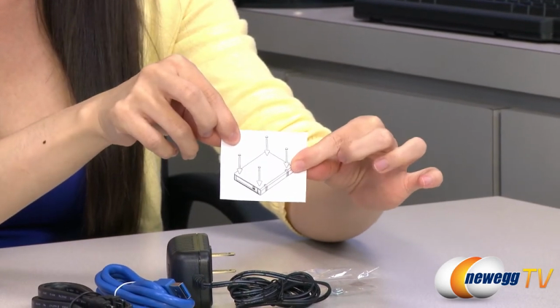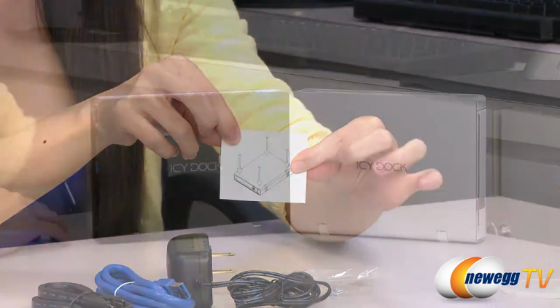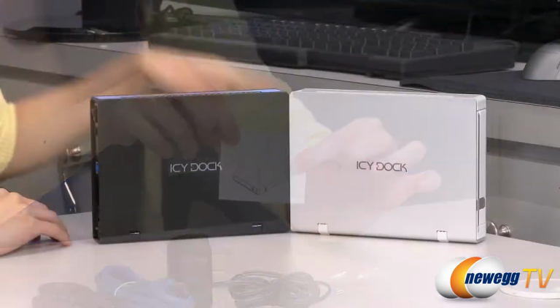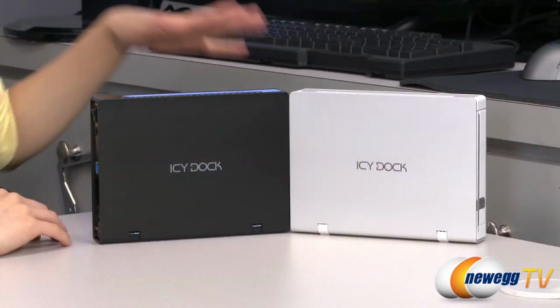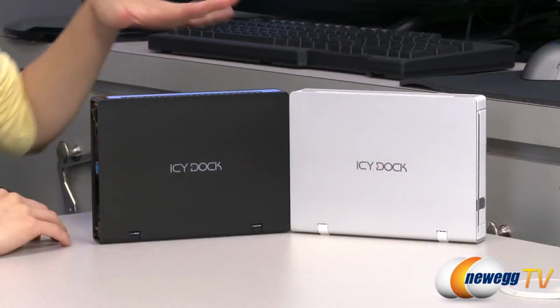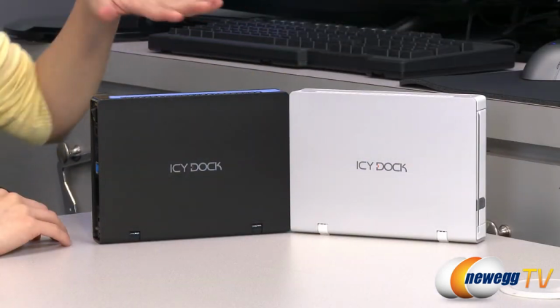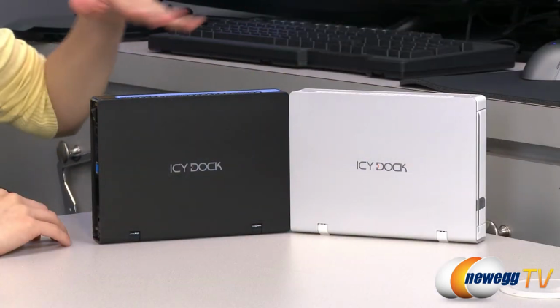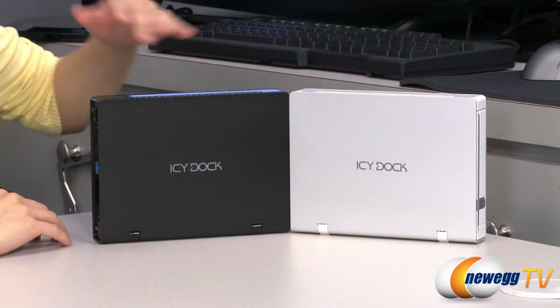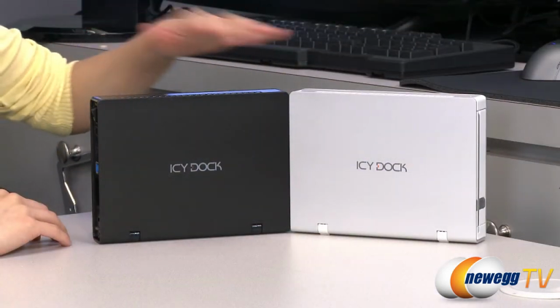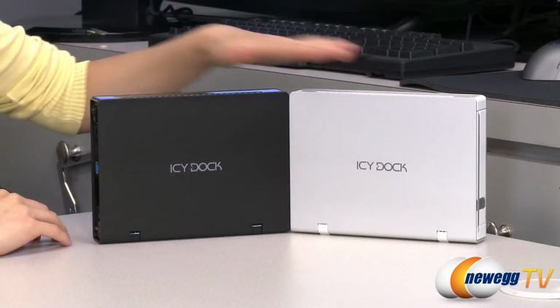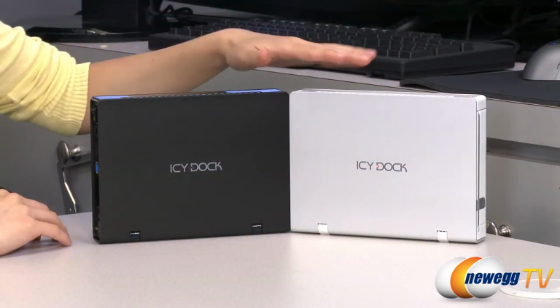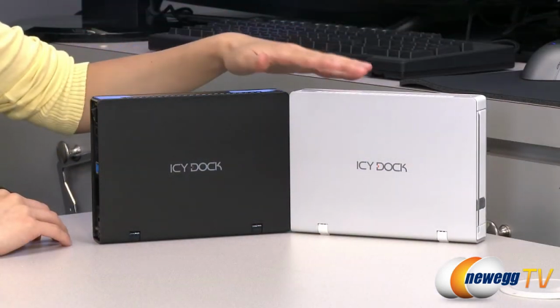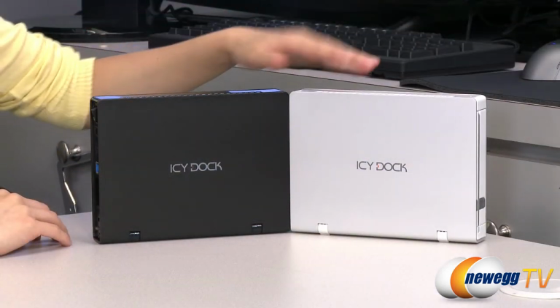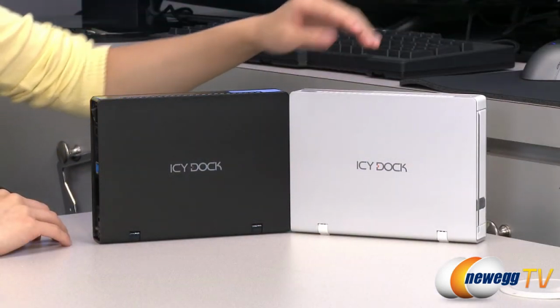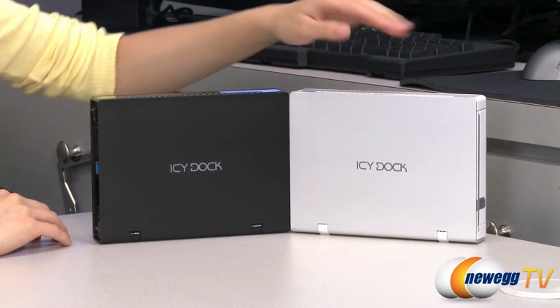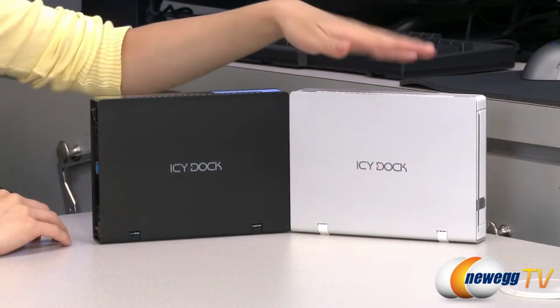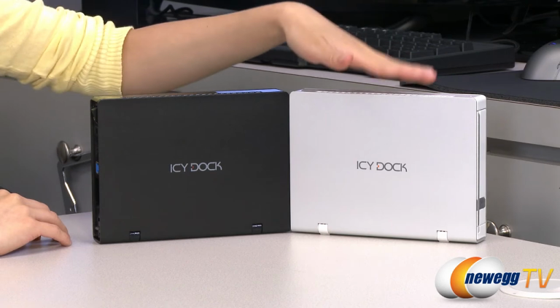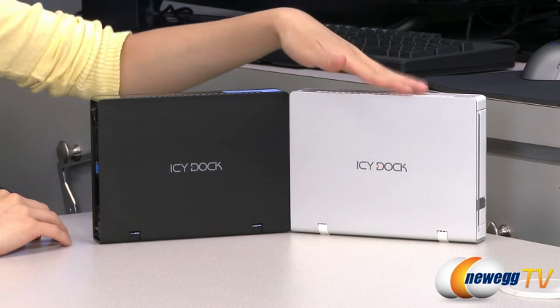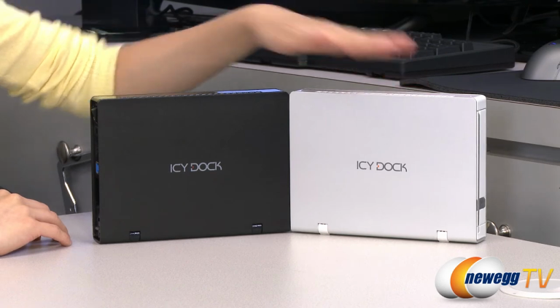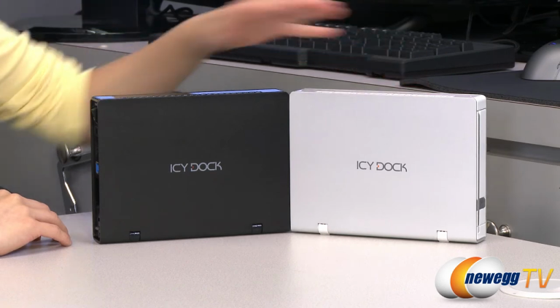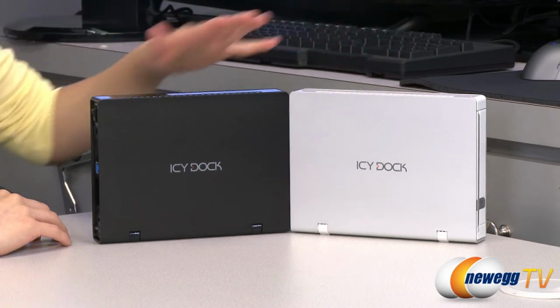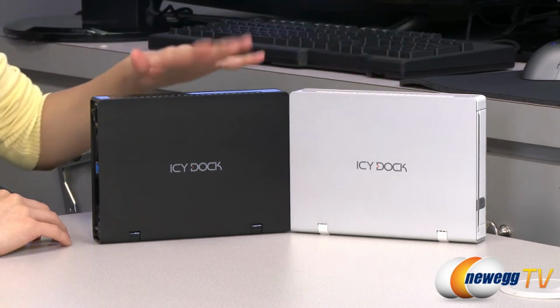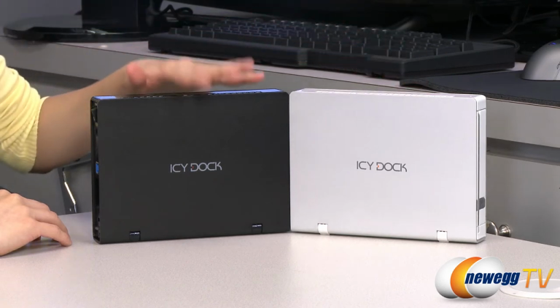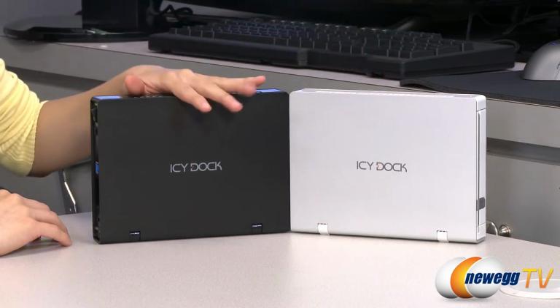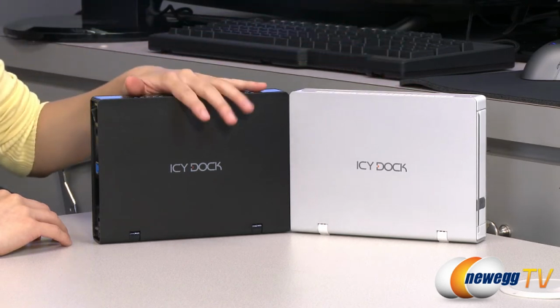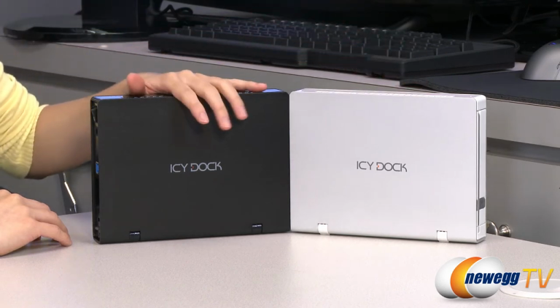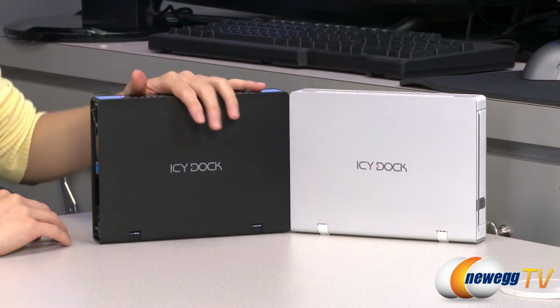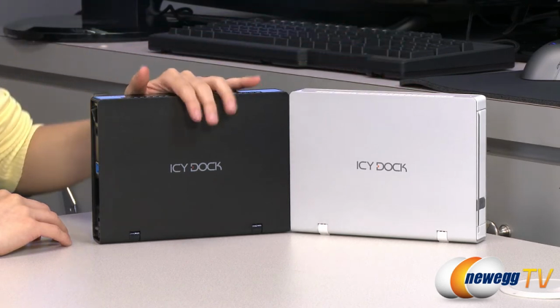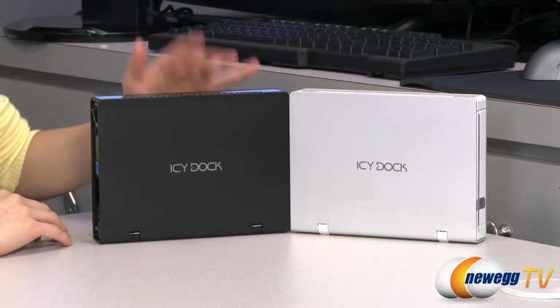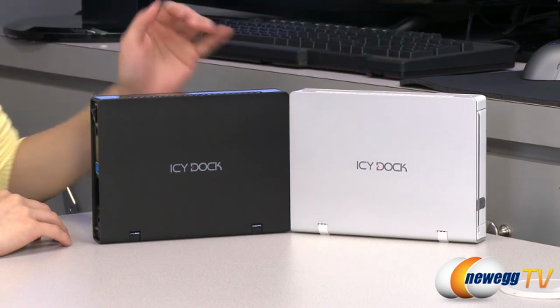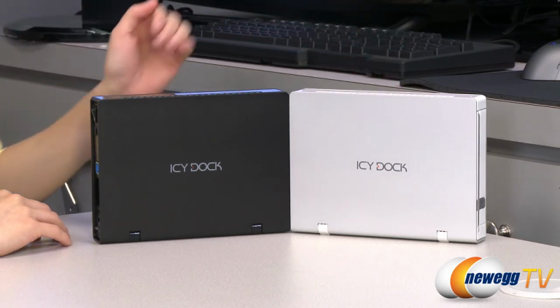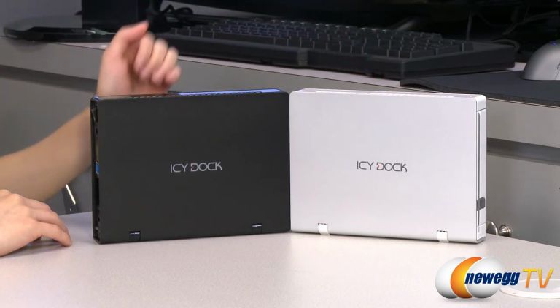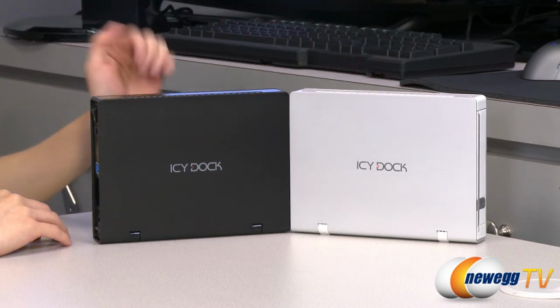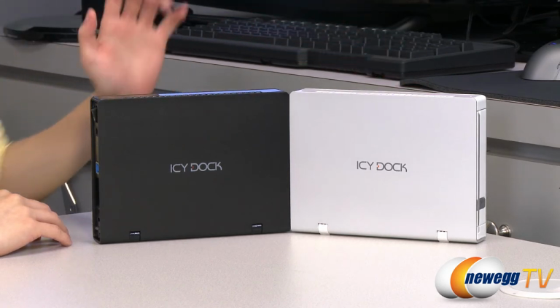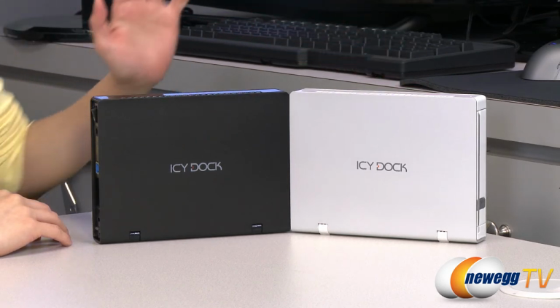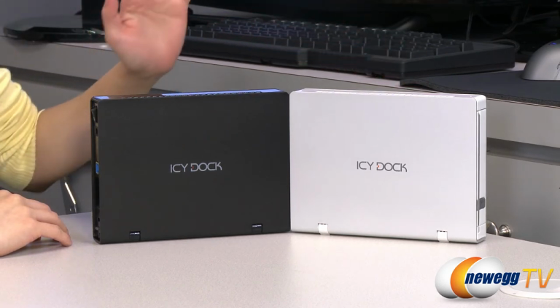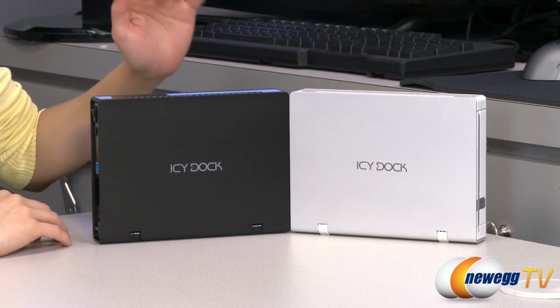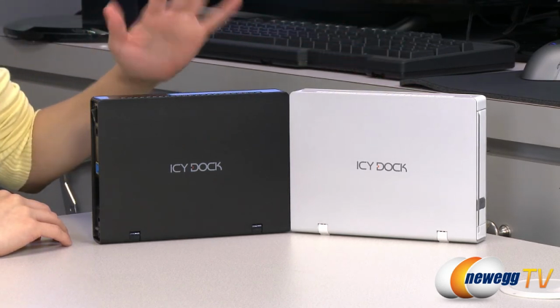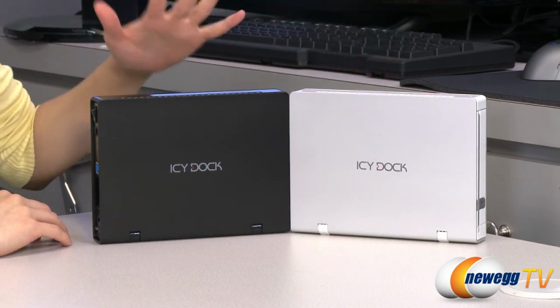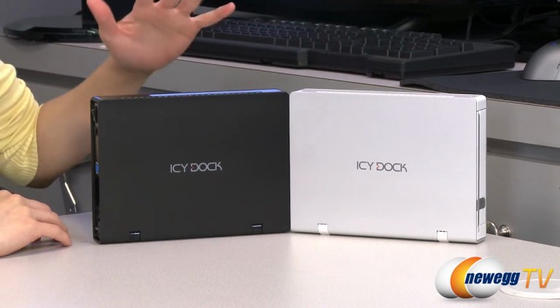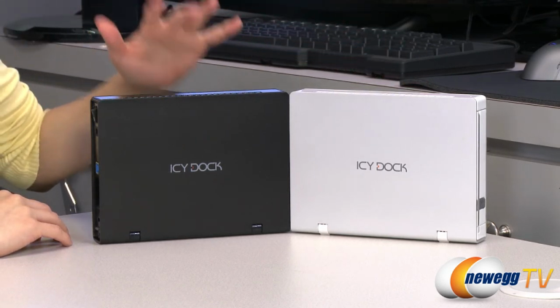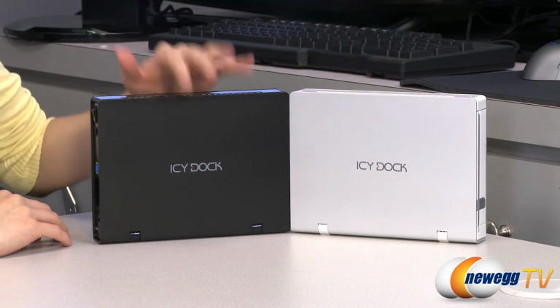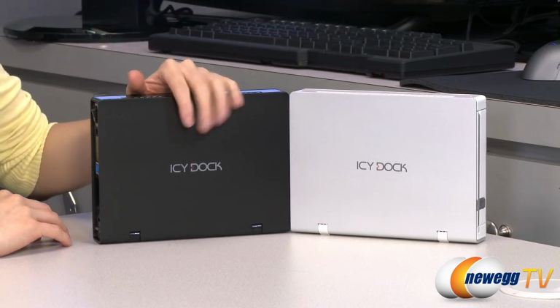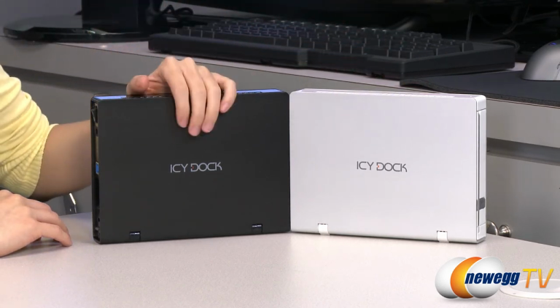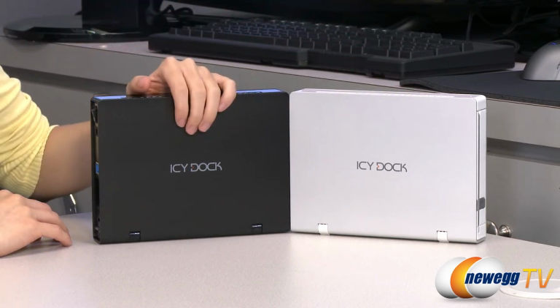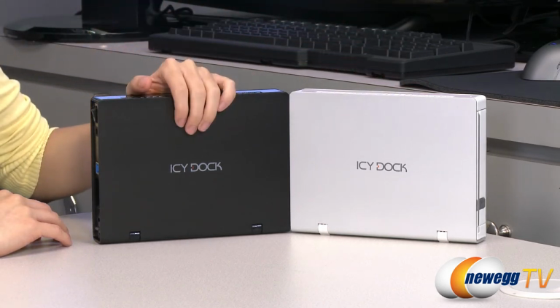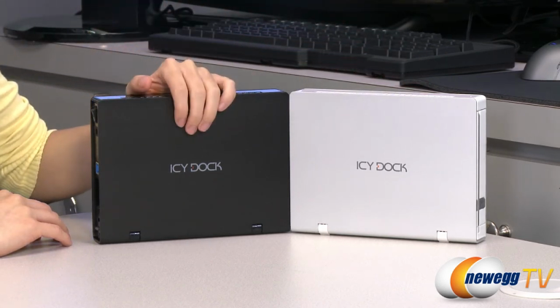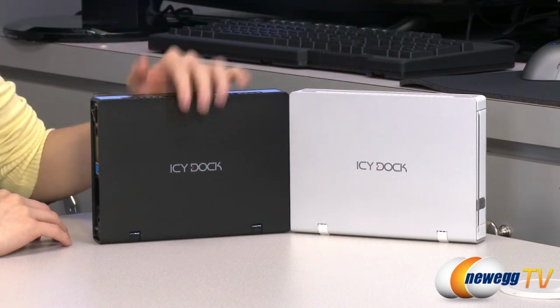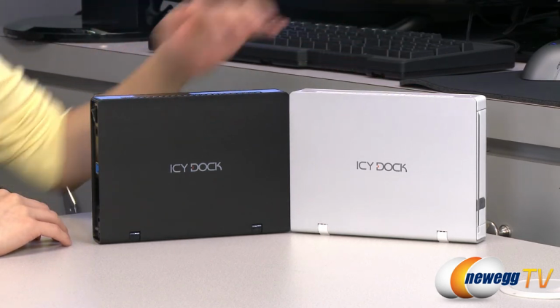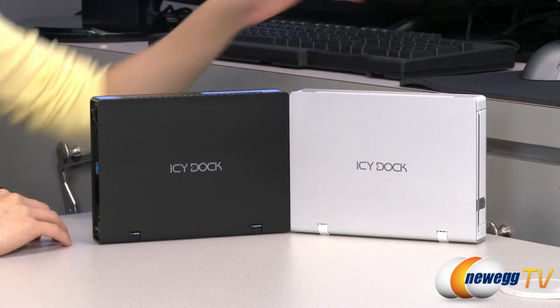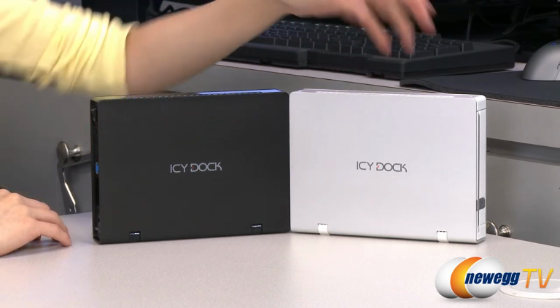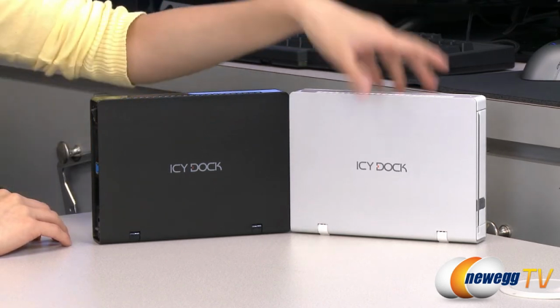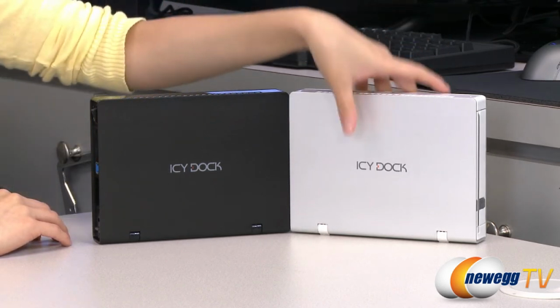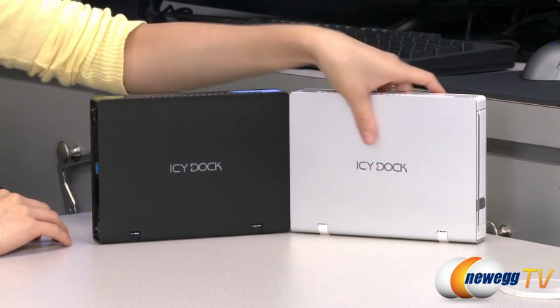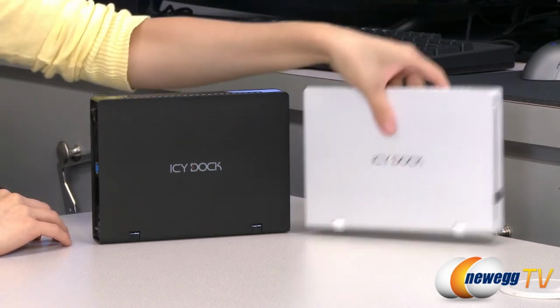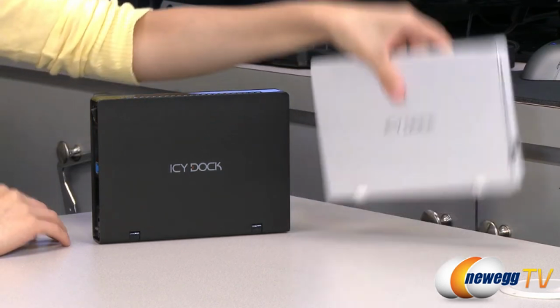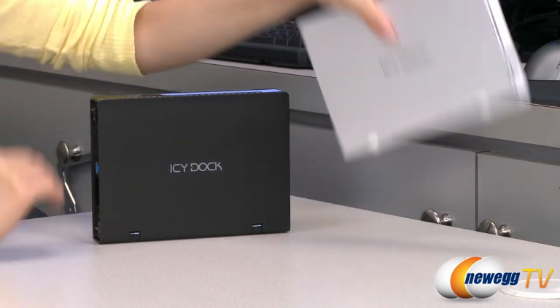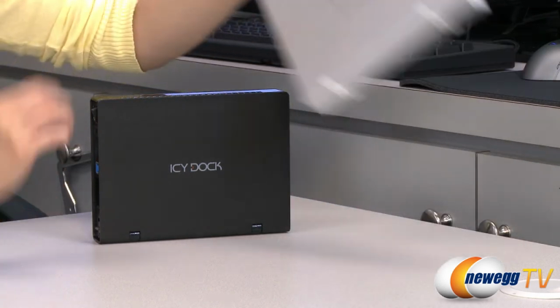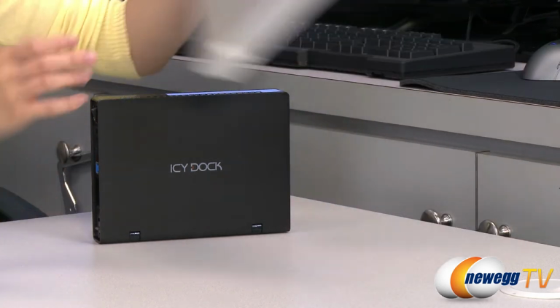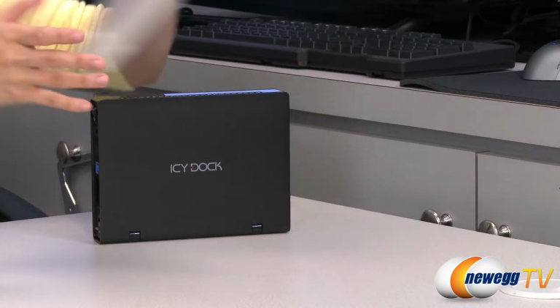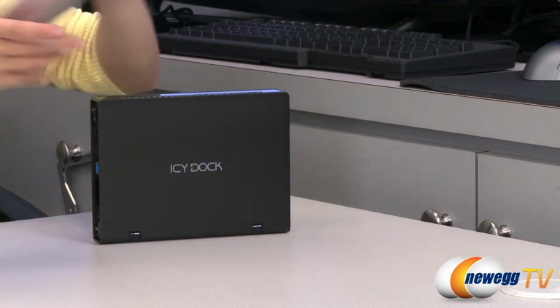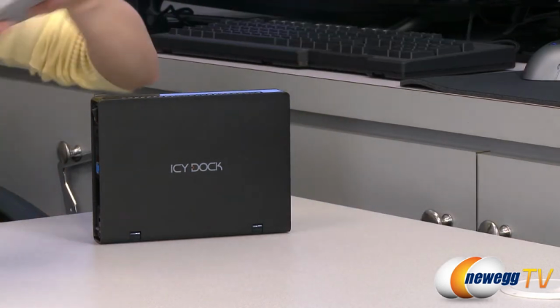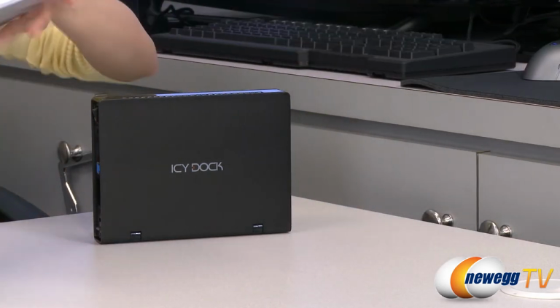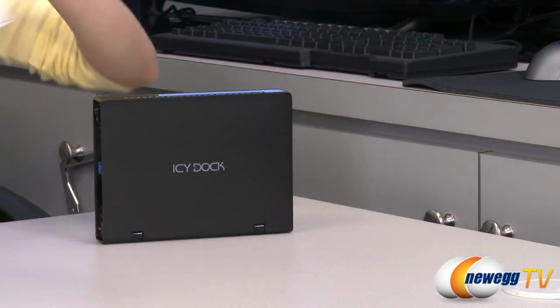Here are your enclosures — the white one and the black one — but I'll only be going over the black one in detail, so let's put the white one aside.